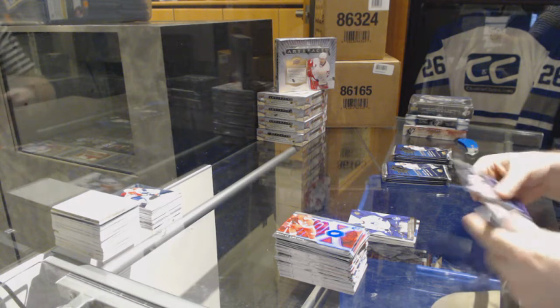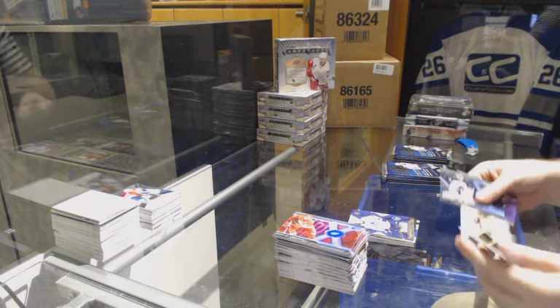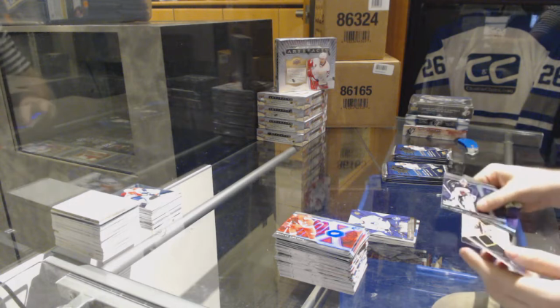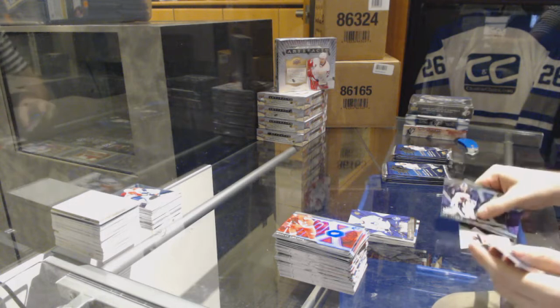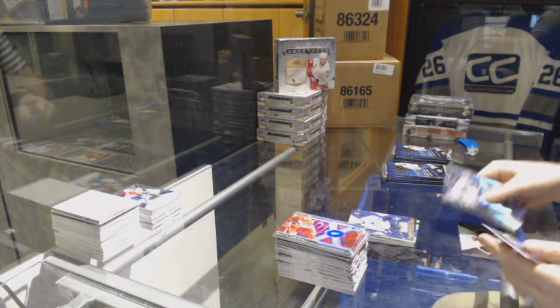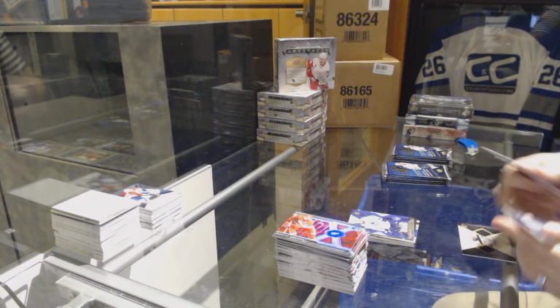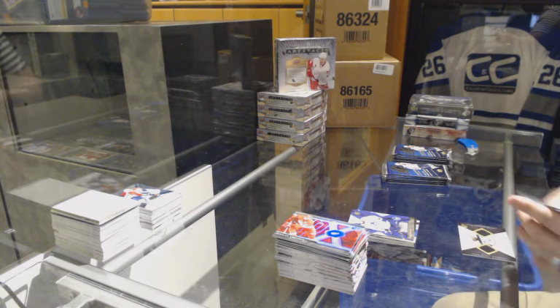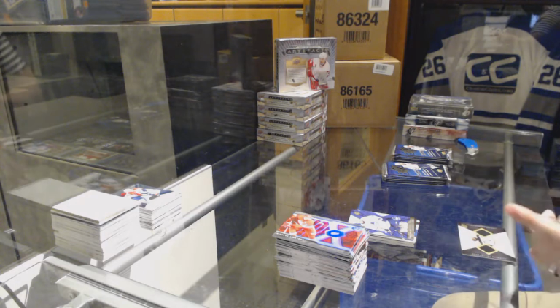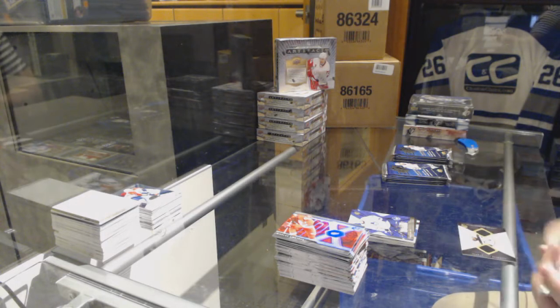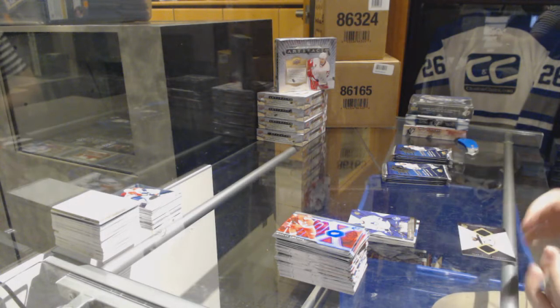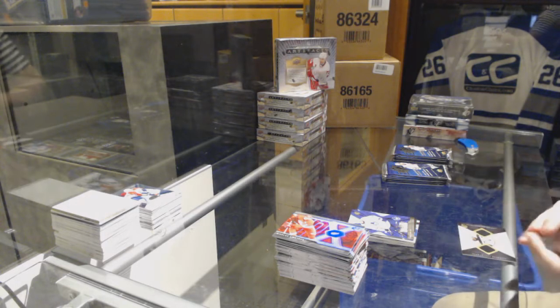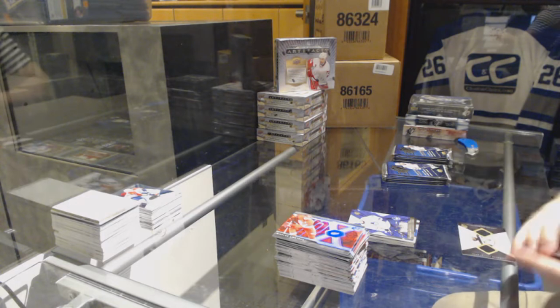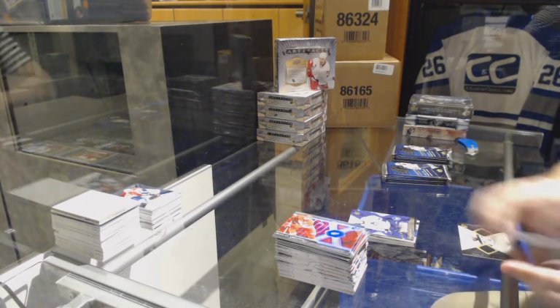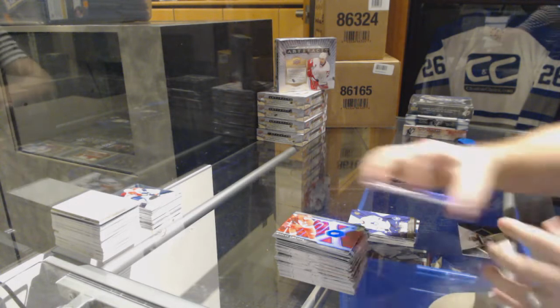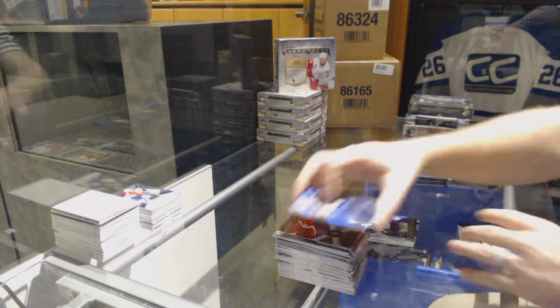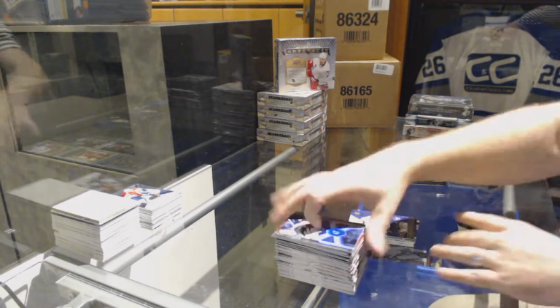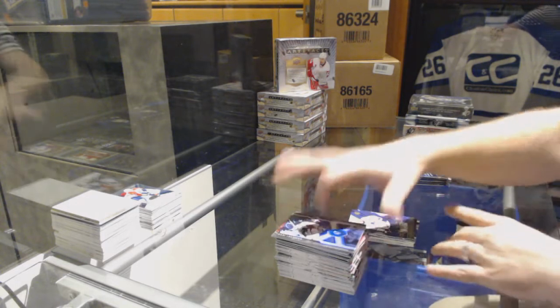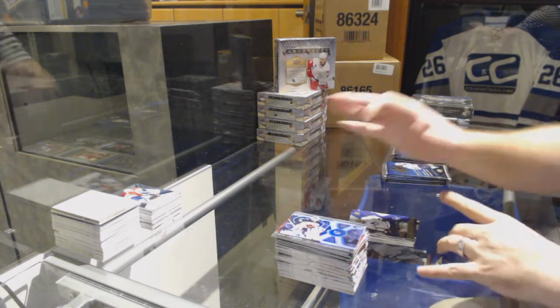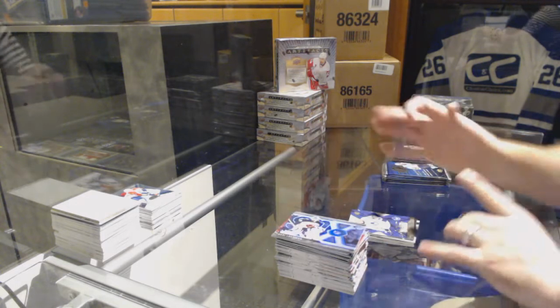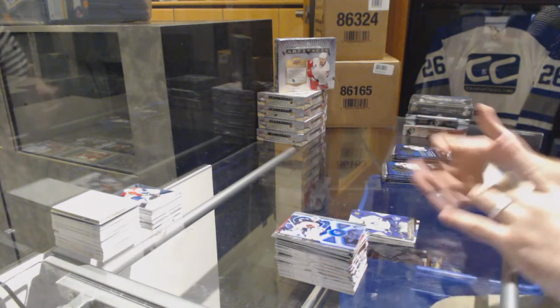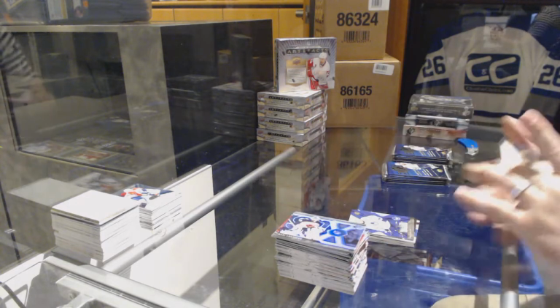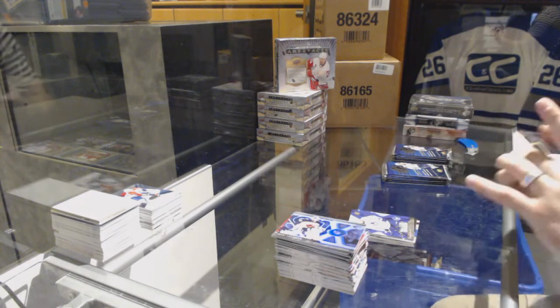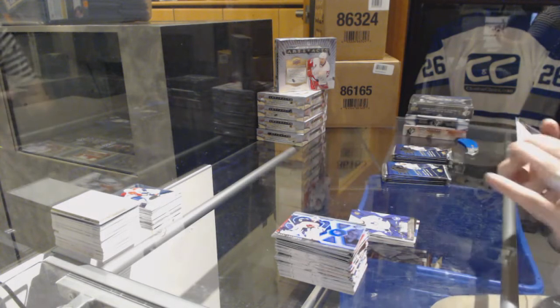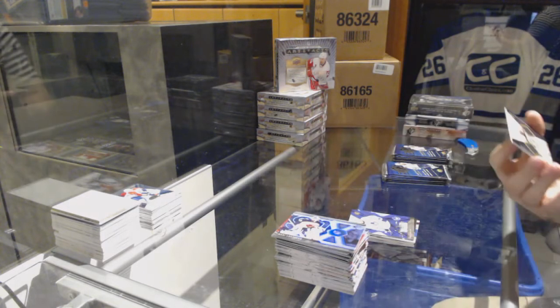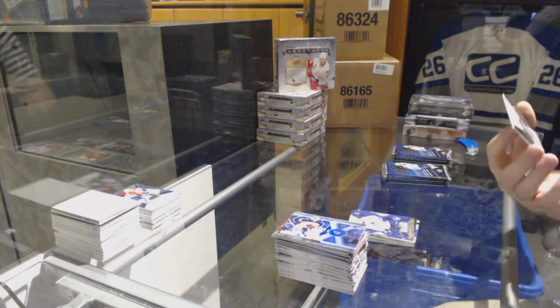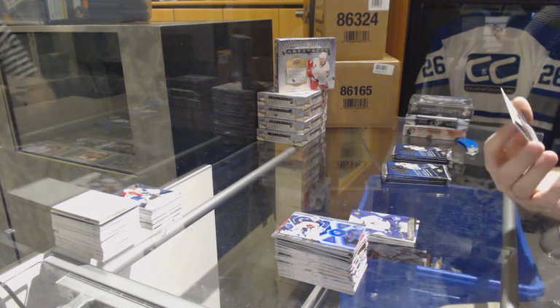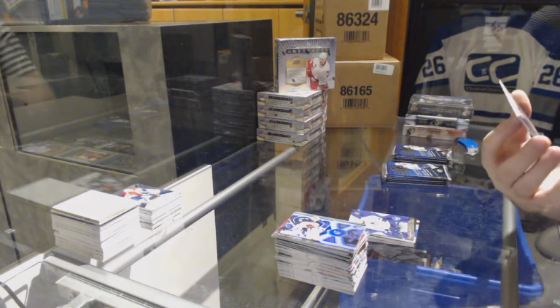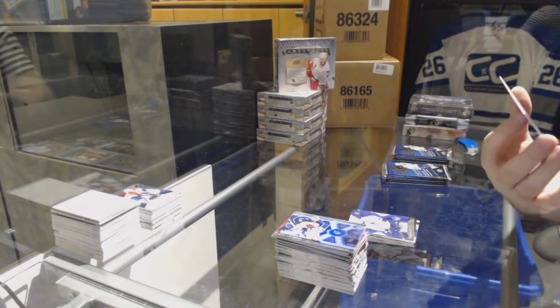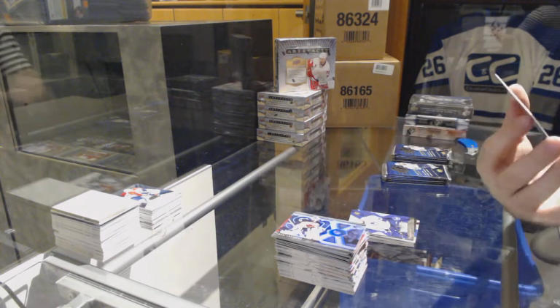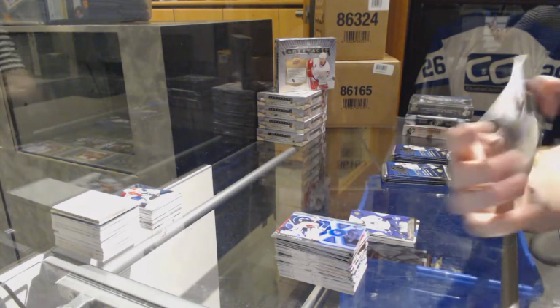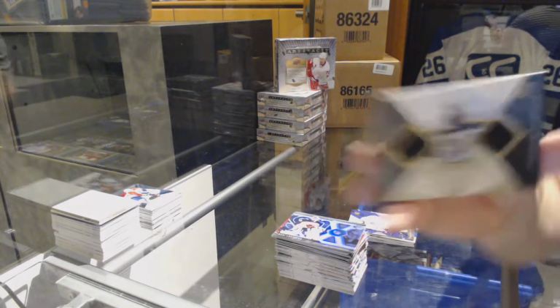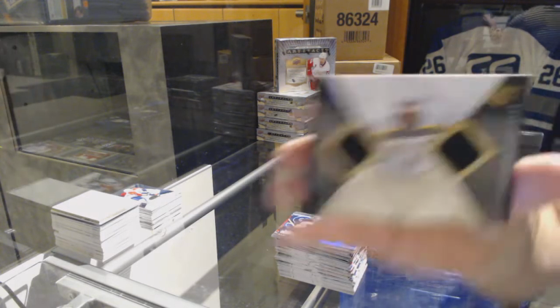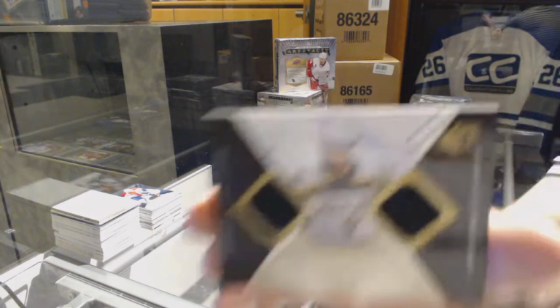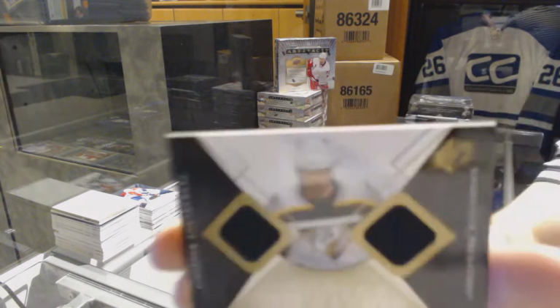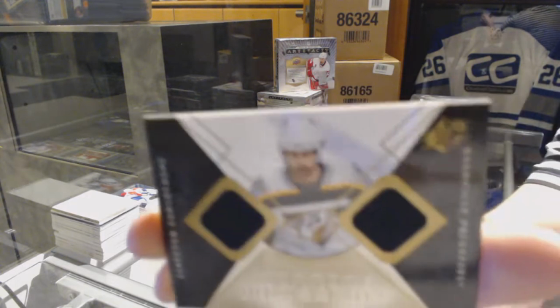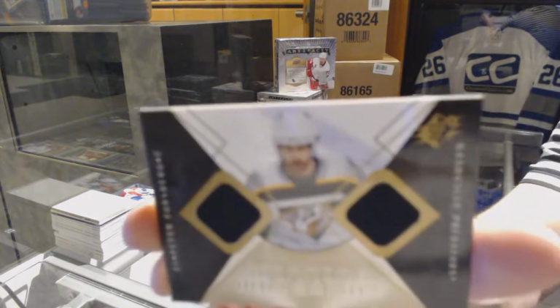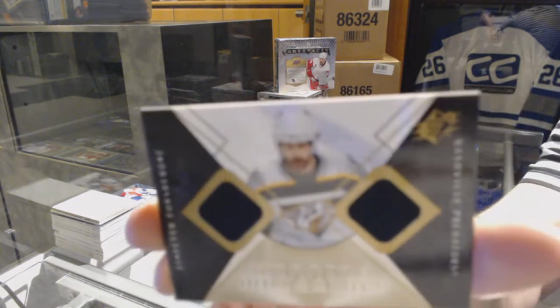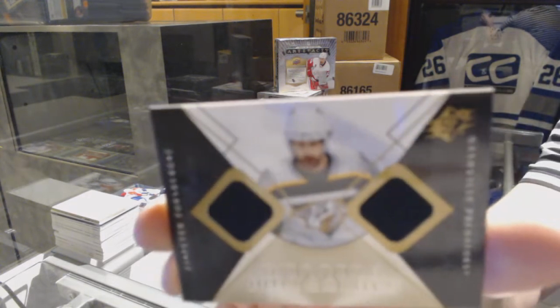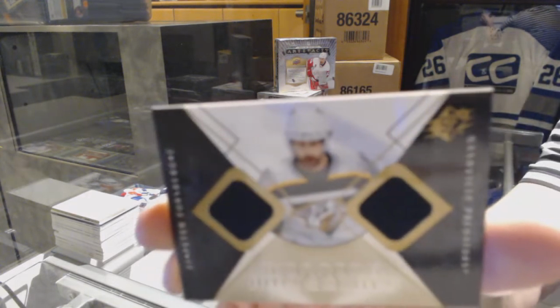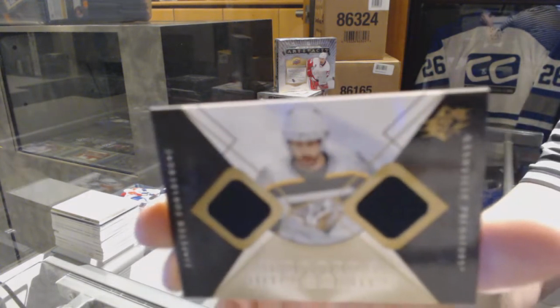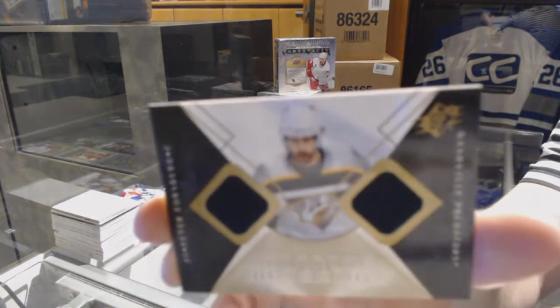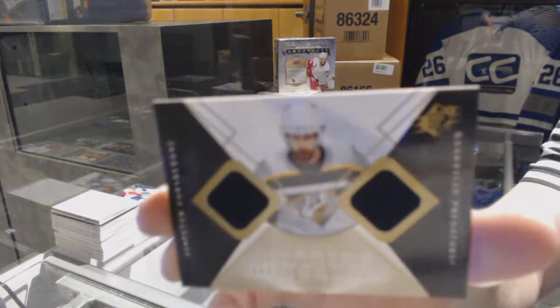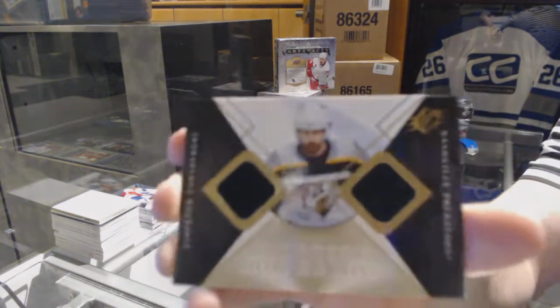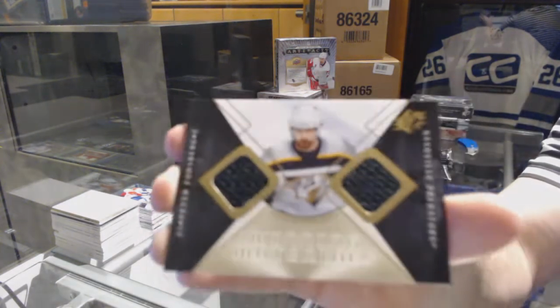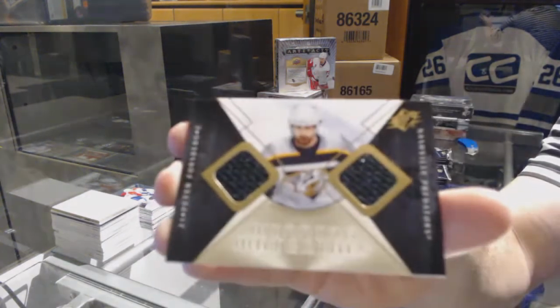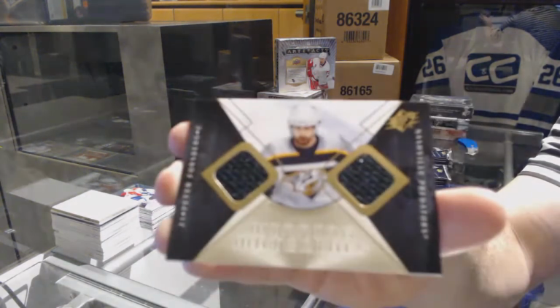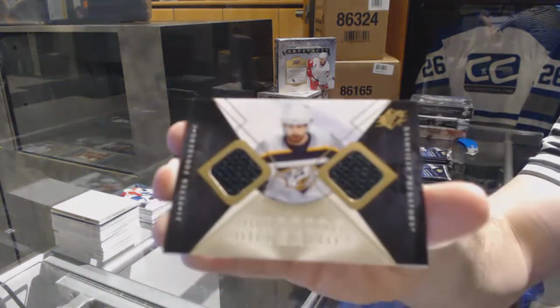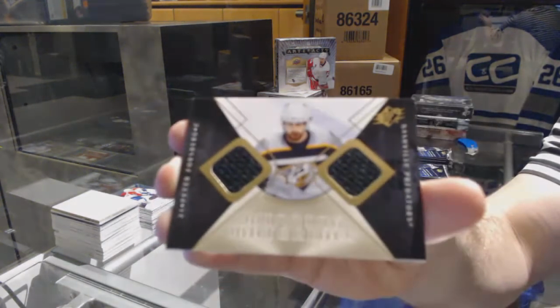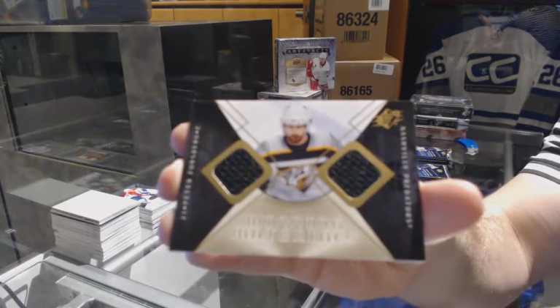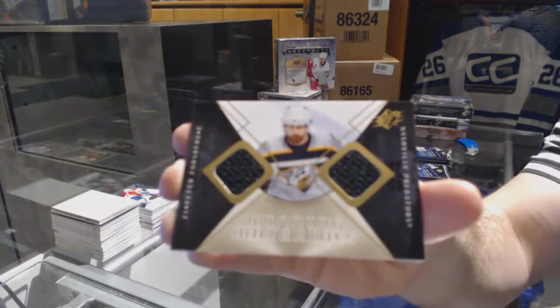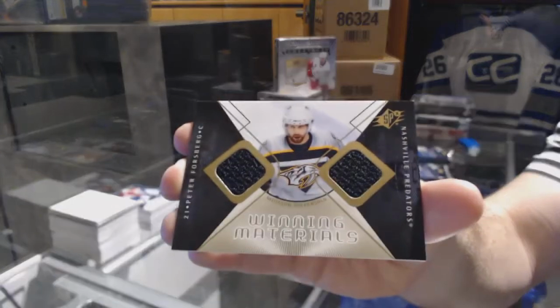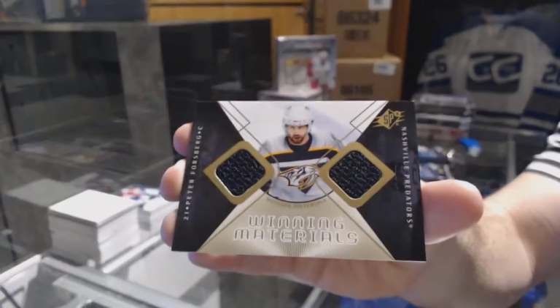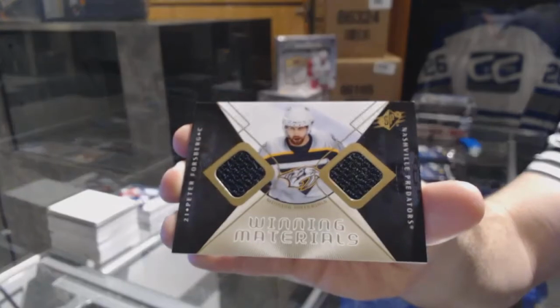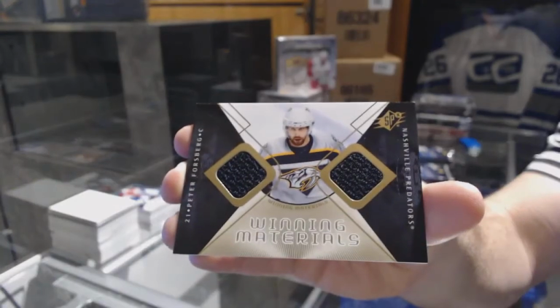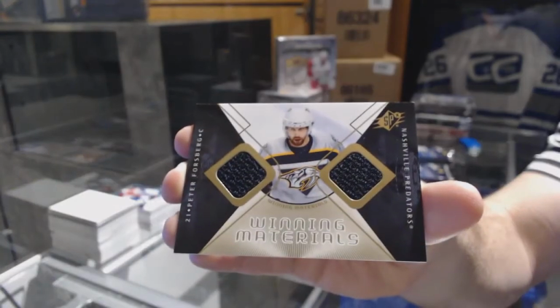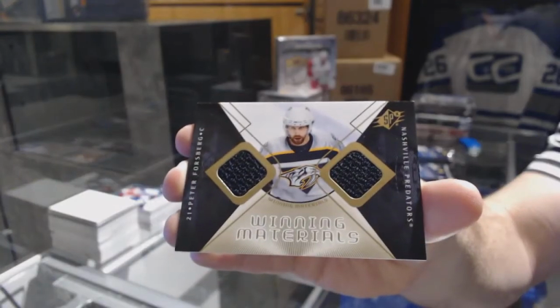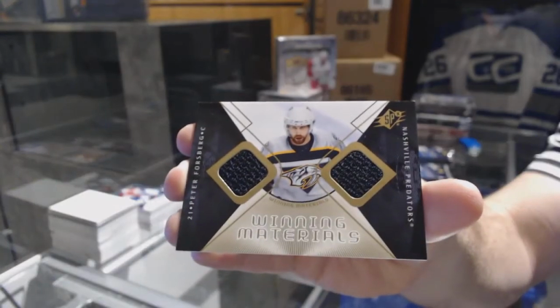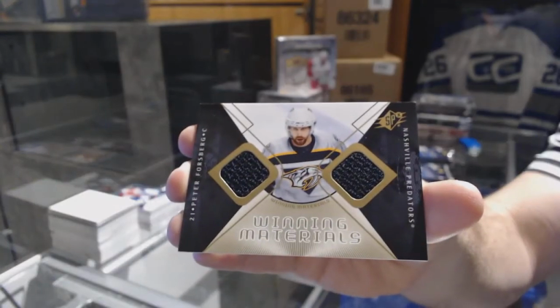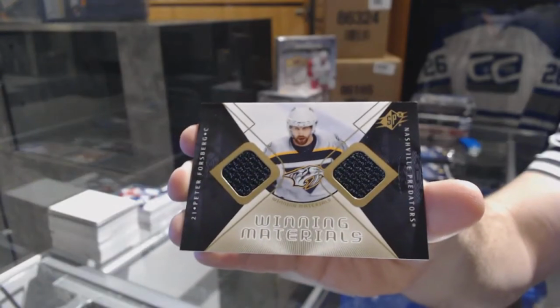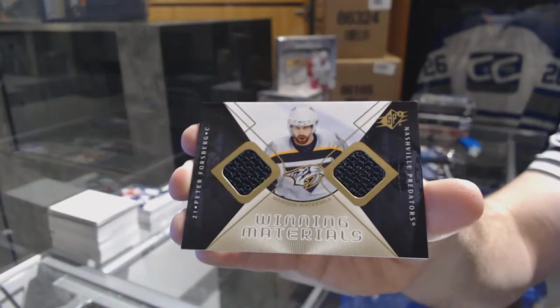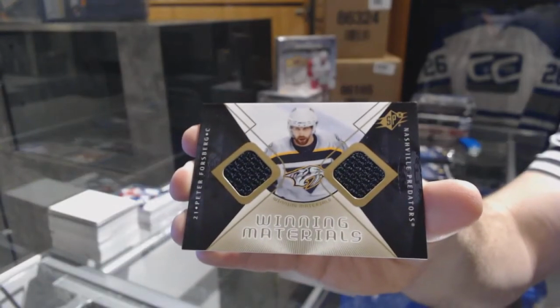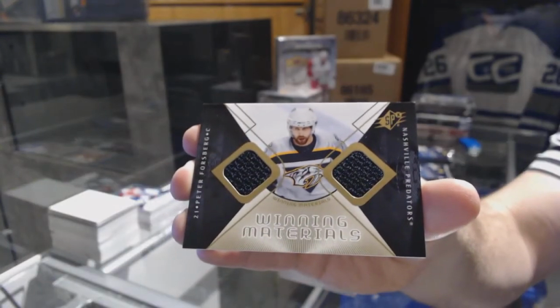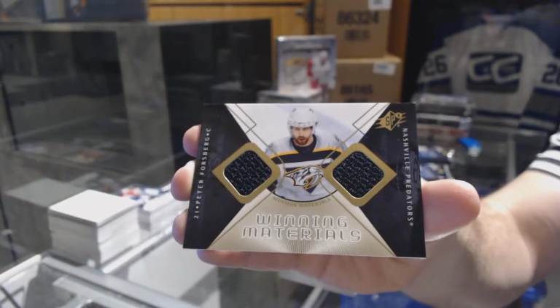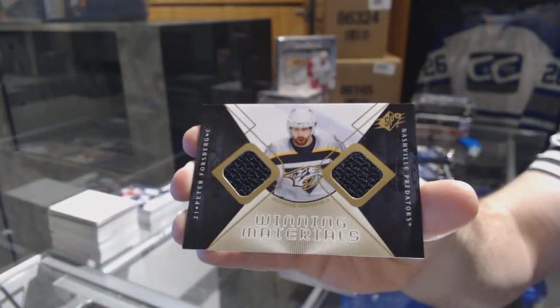We've got a Winning Materials dual jersey for the Nashville Predators — Peter Forsberg.